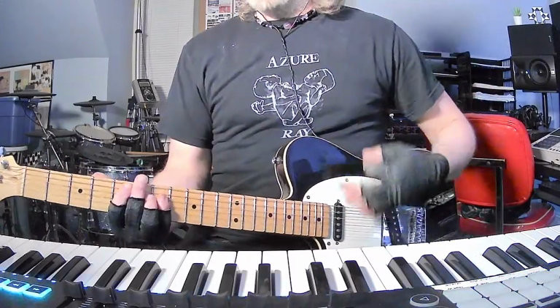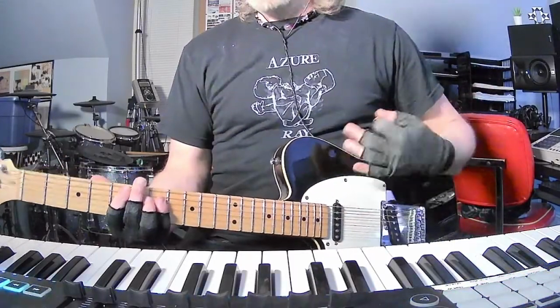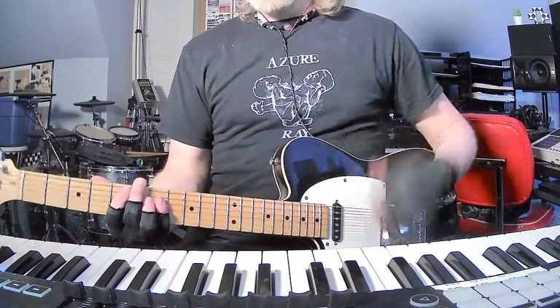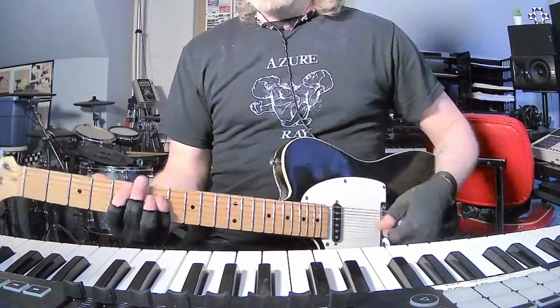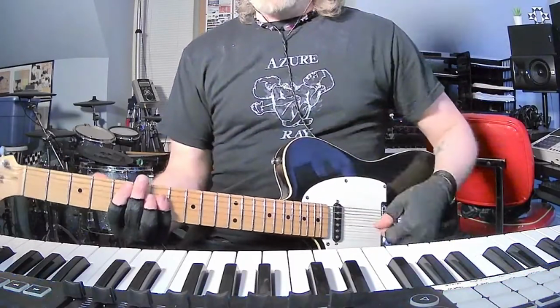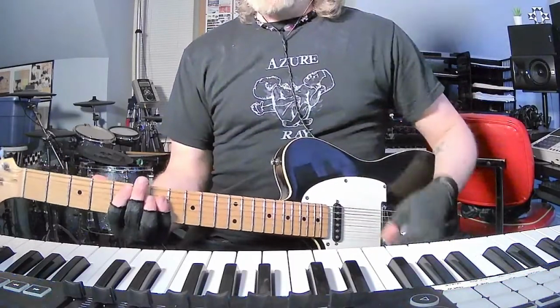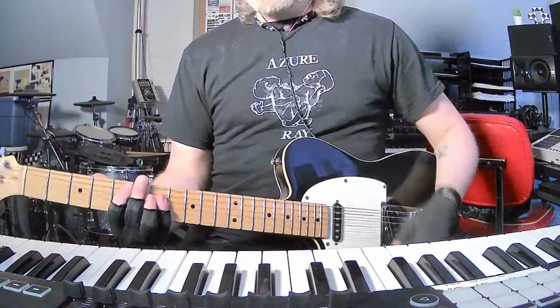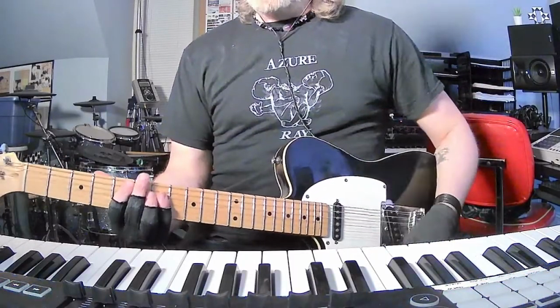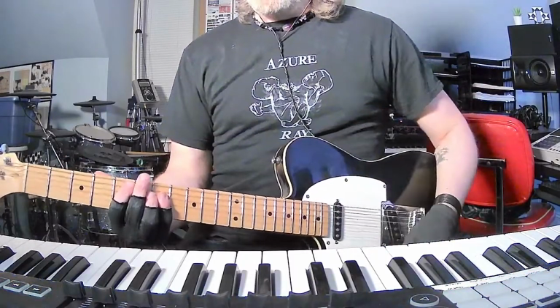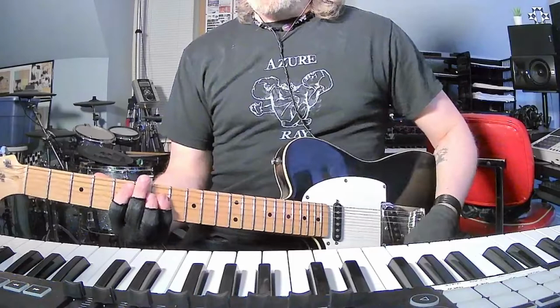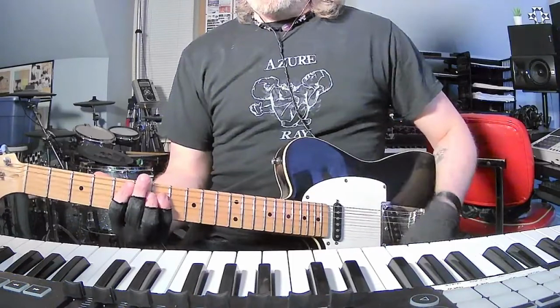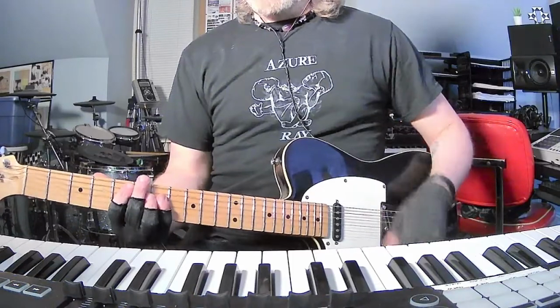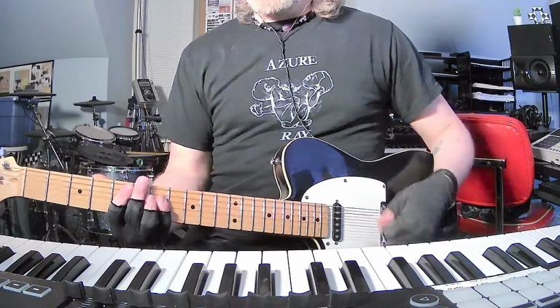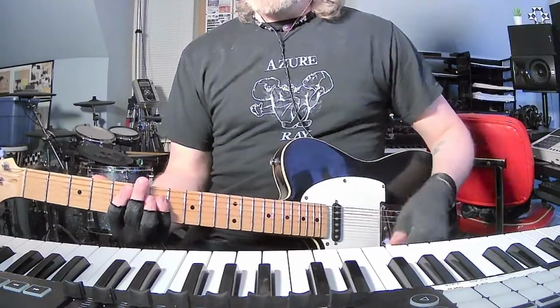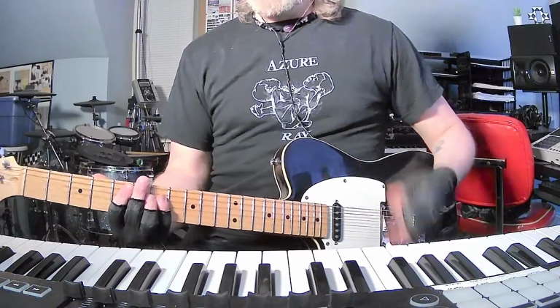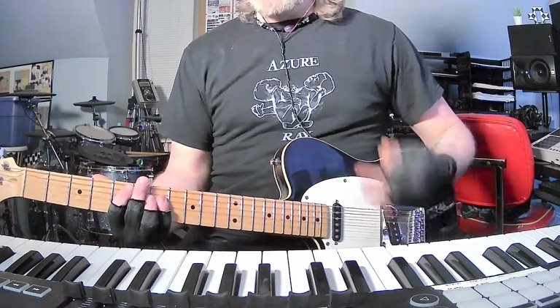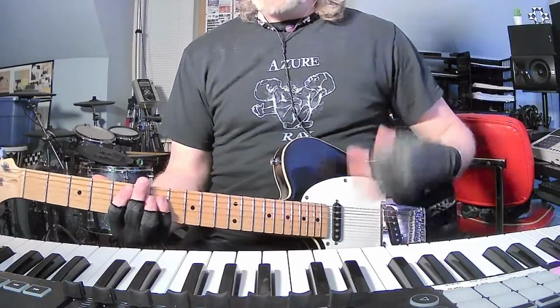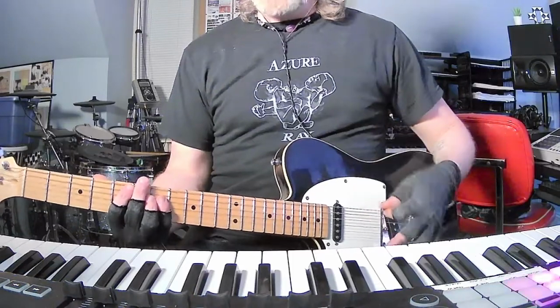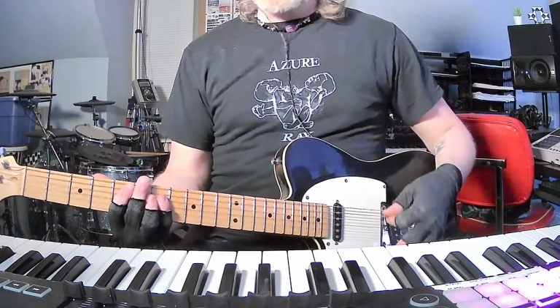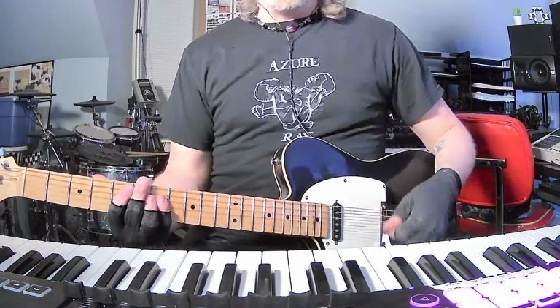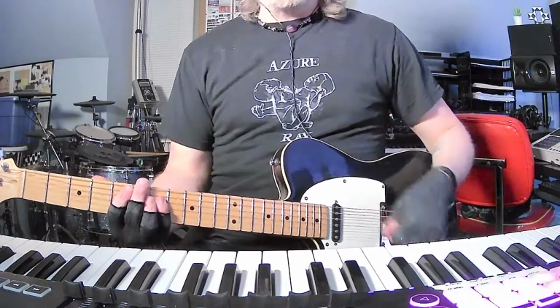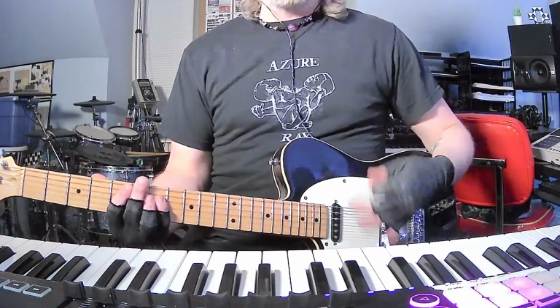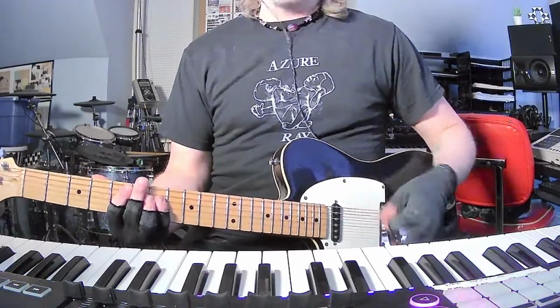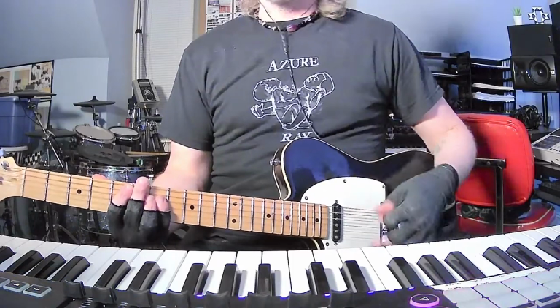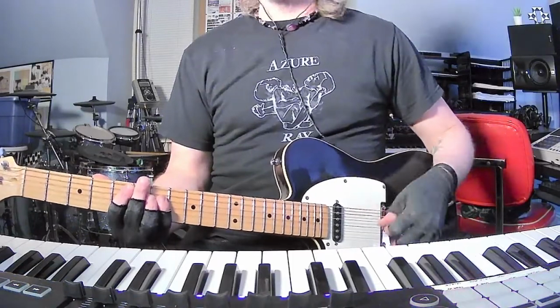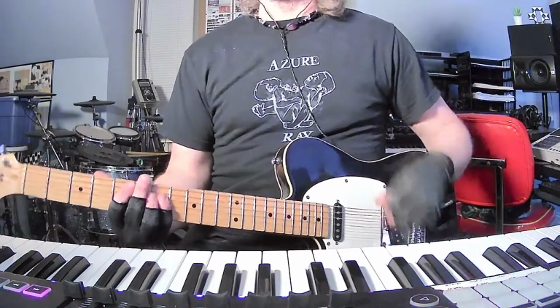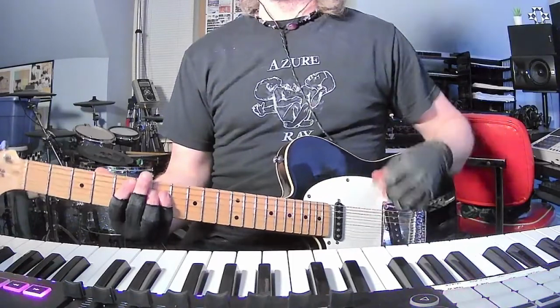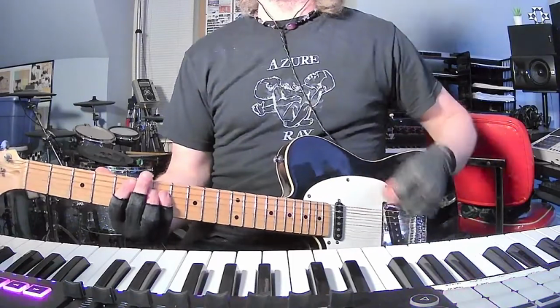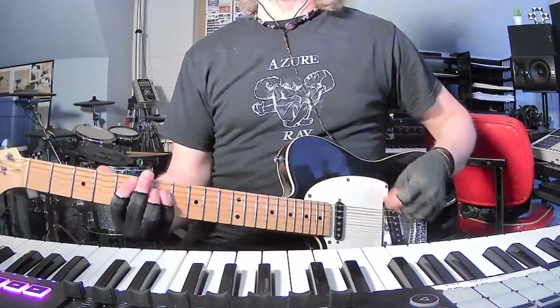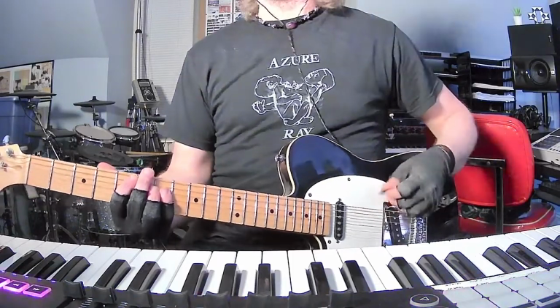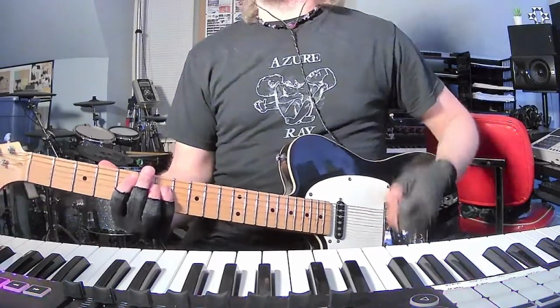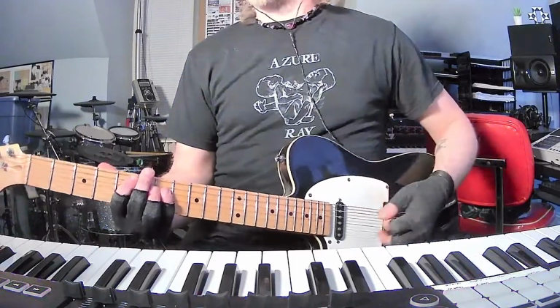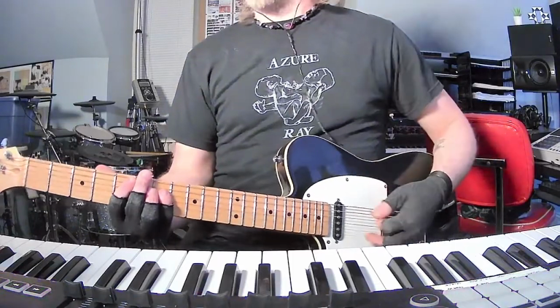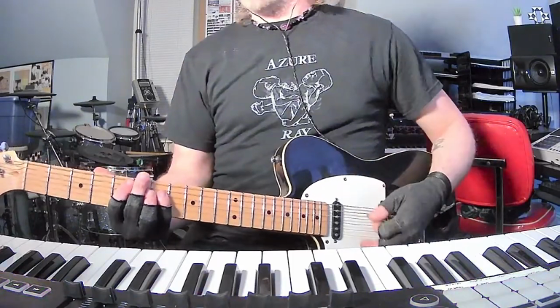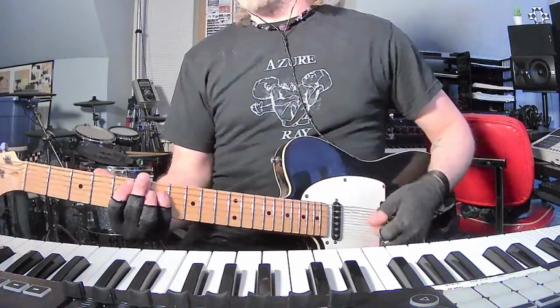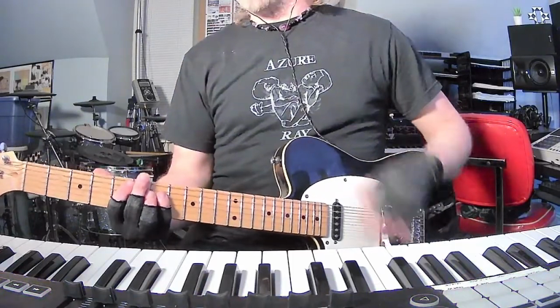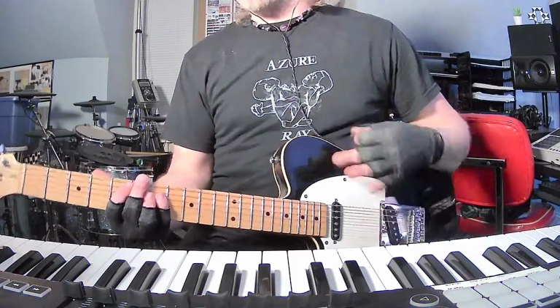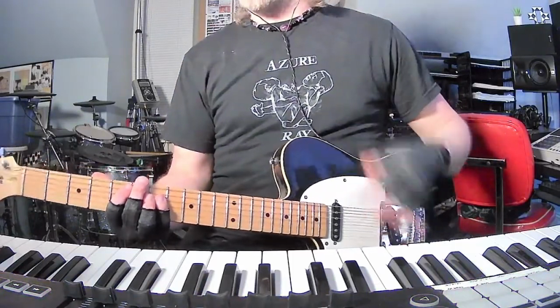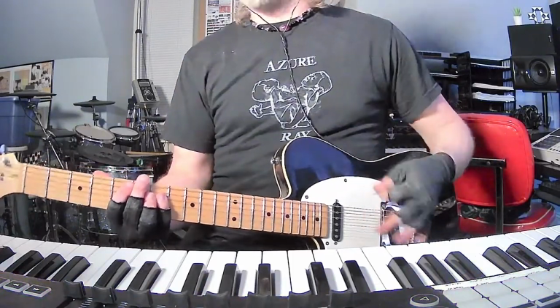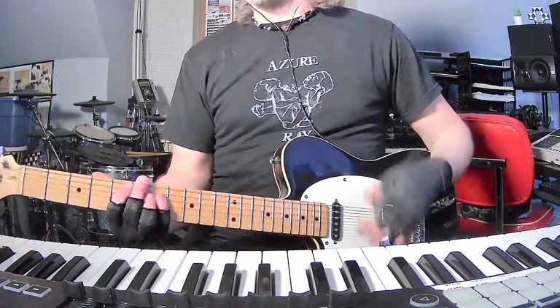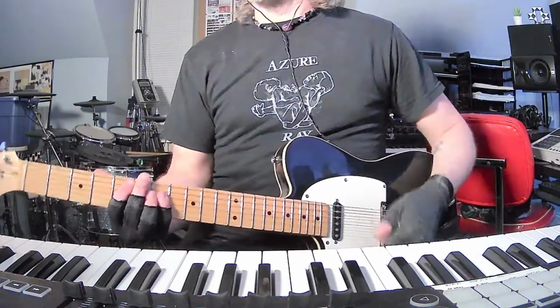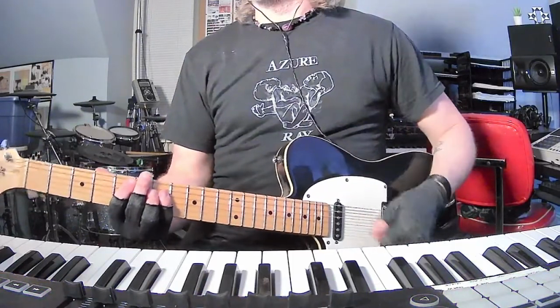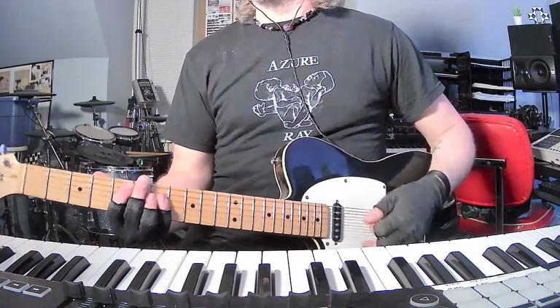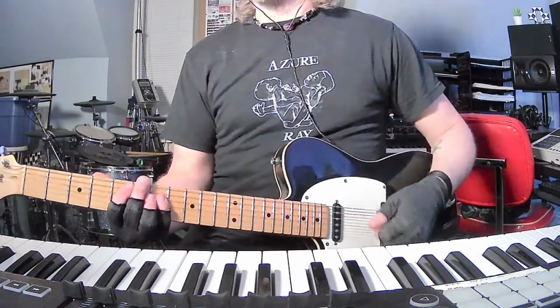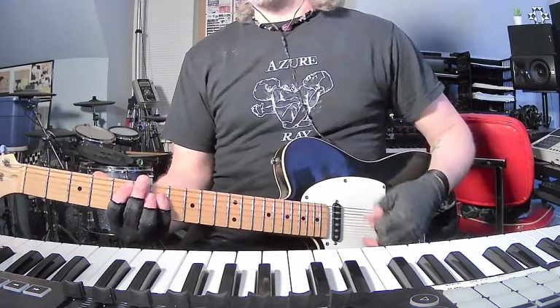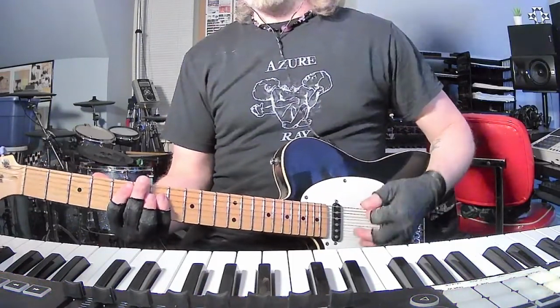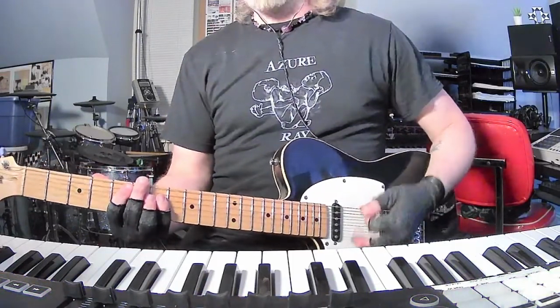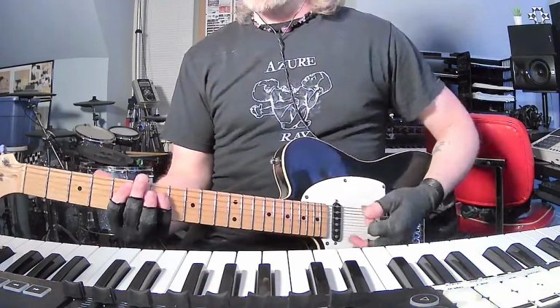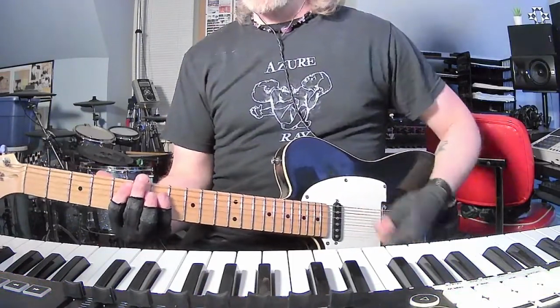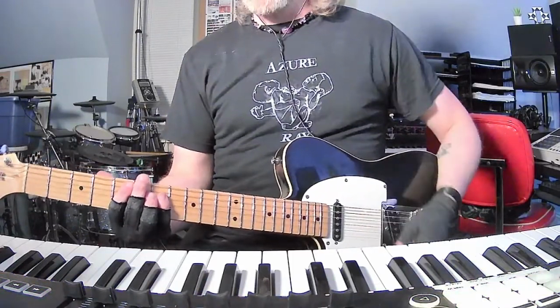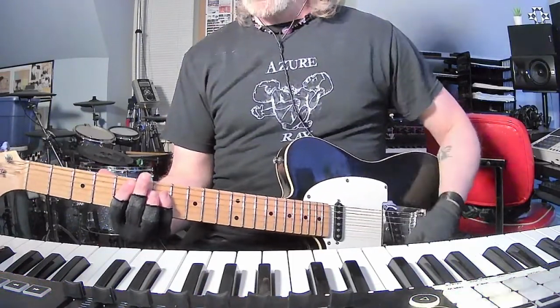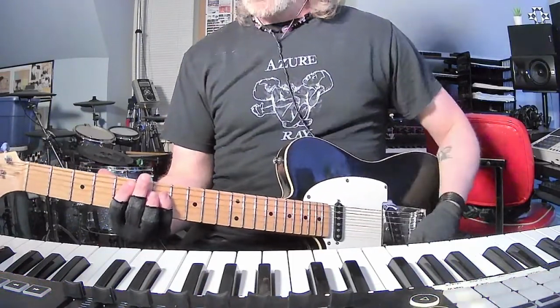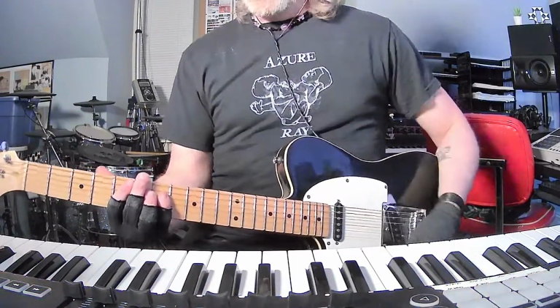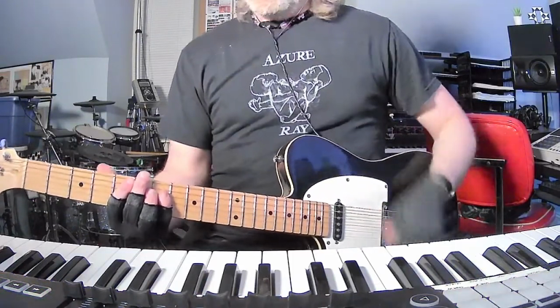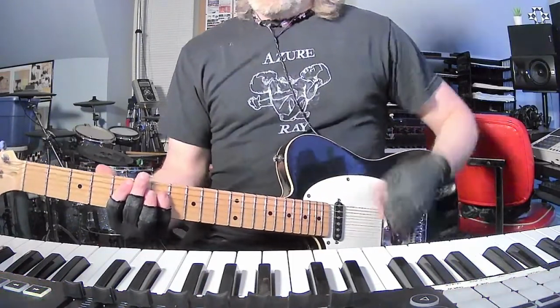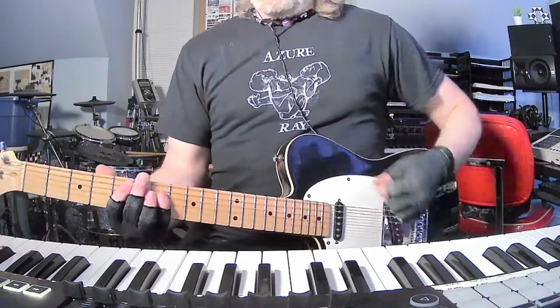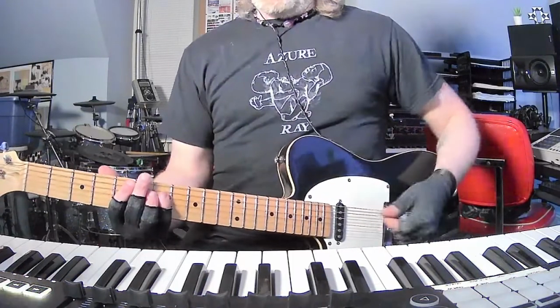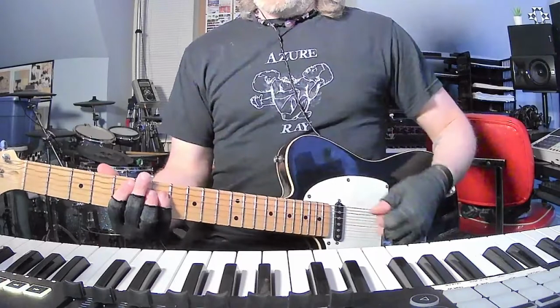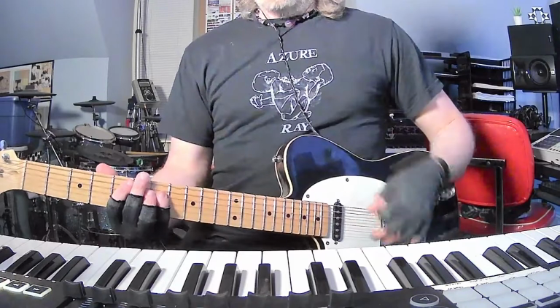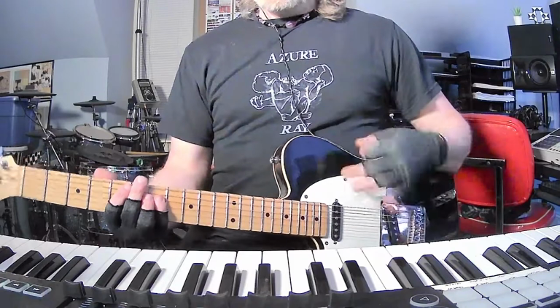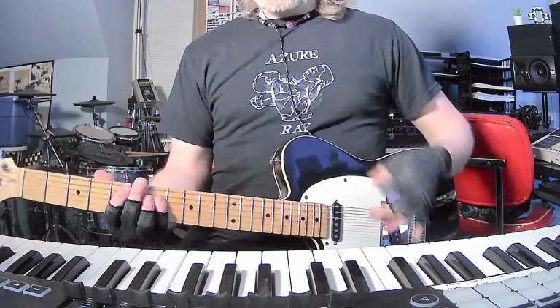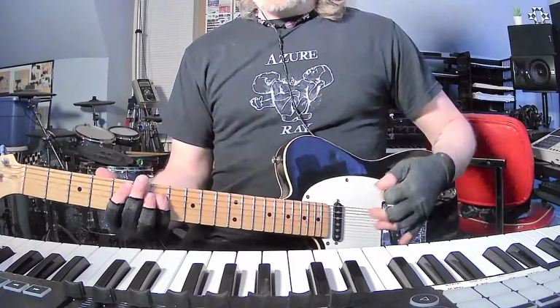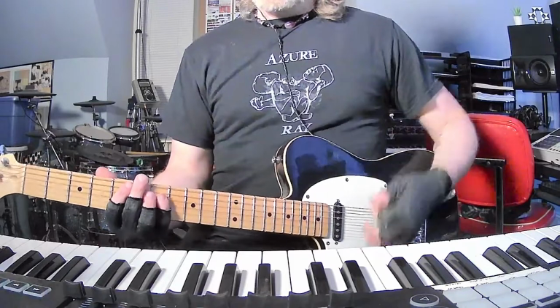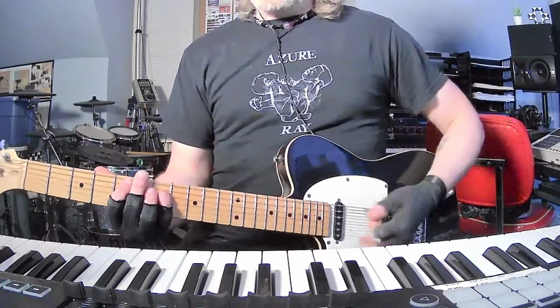Pretty simple from what I can tell — not the lead parts, those are a little tricky to figure out, but I'm just giving you the basic chords here. Standard tuning.